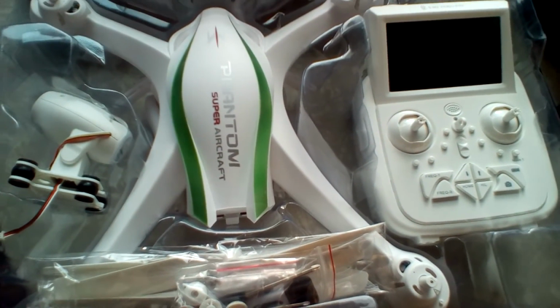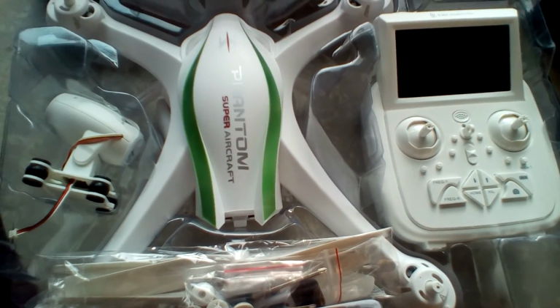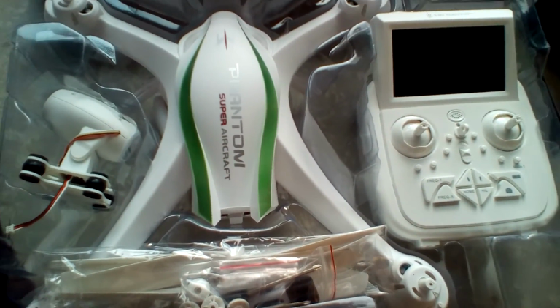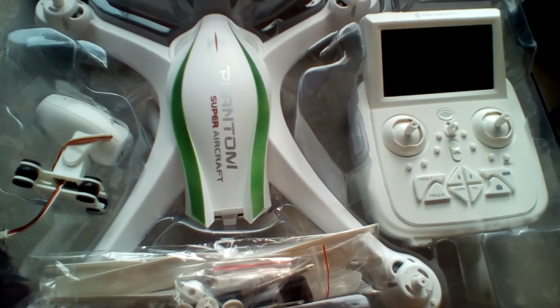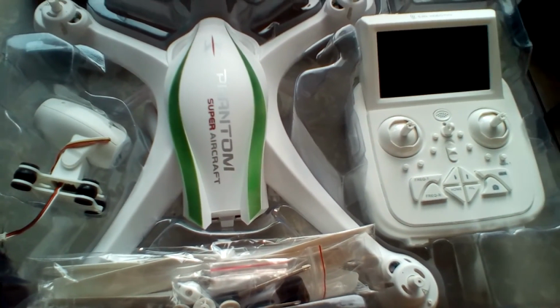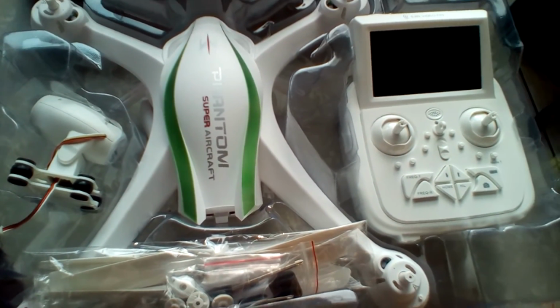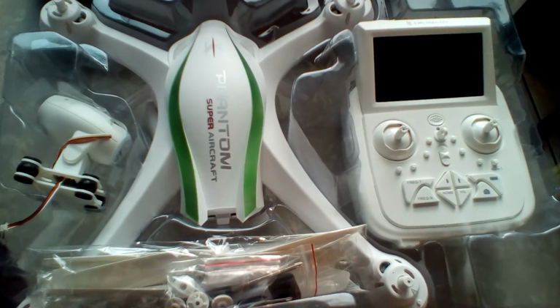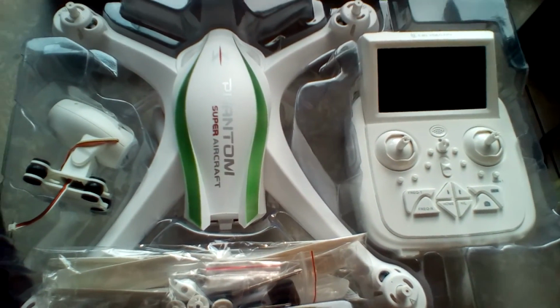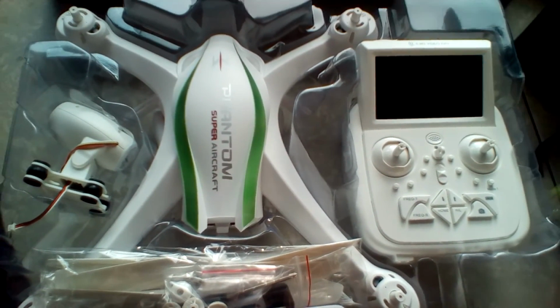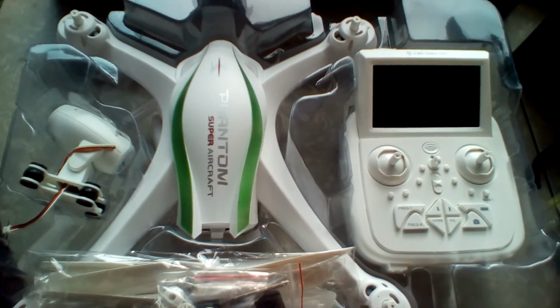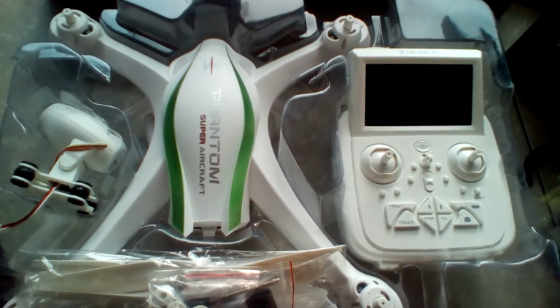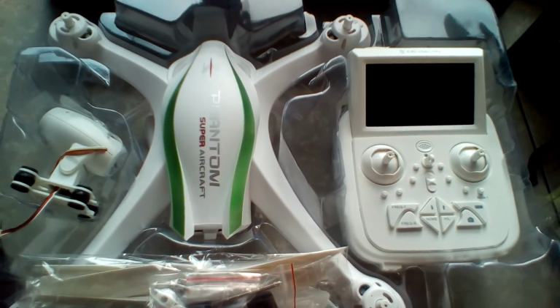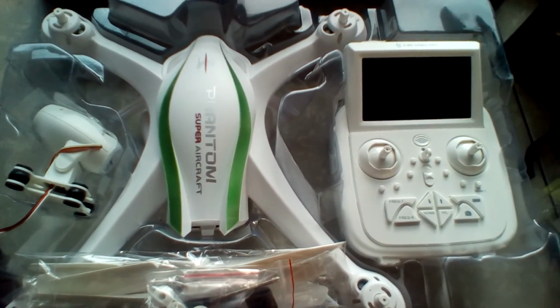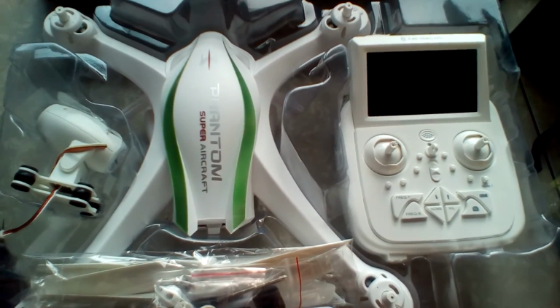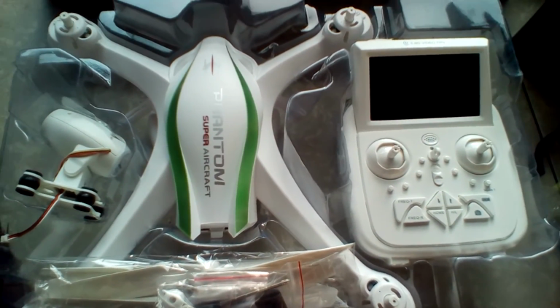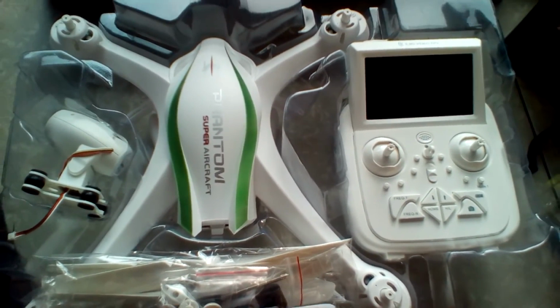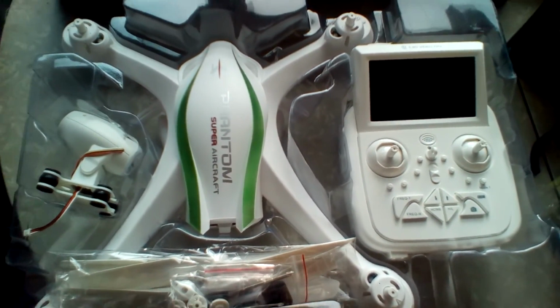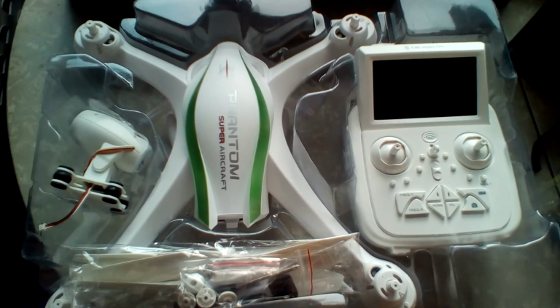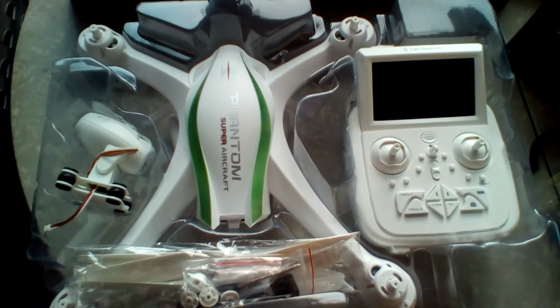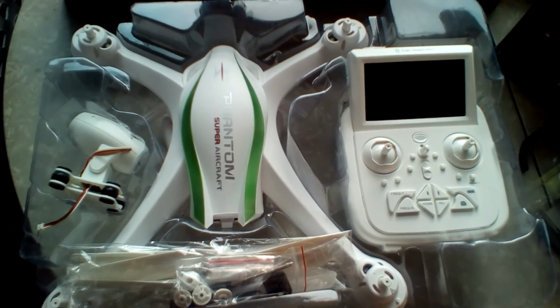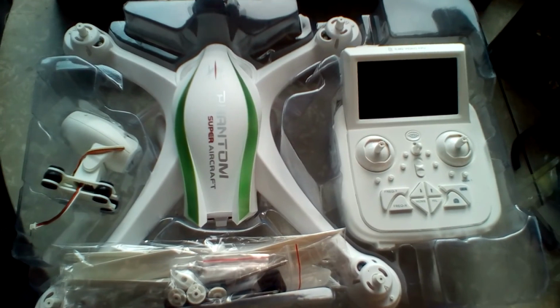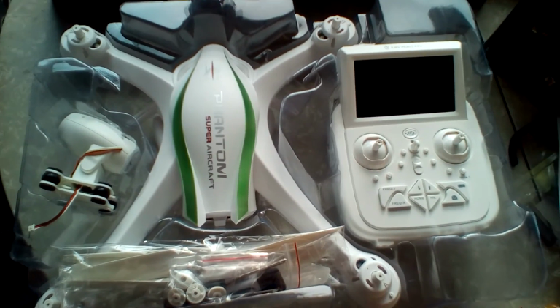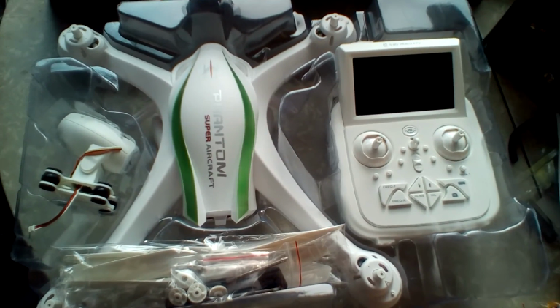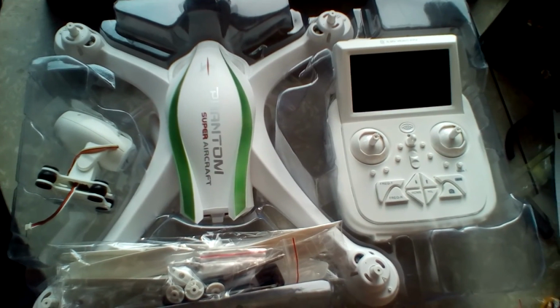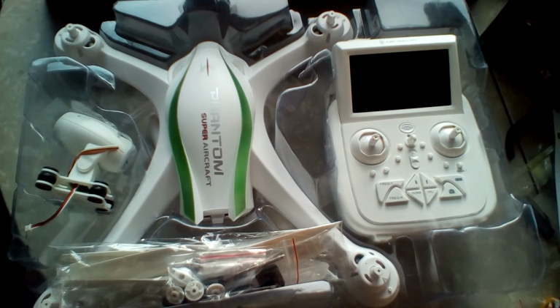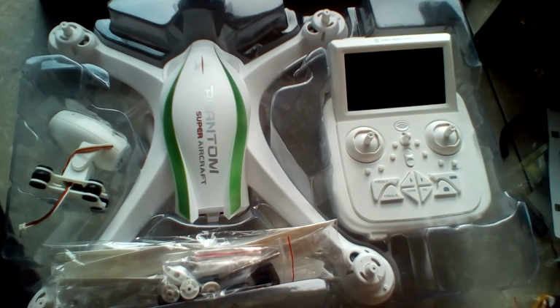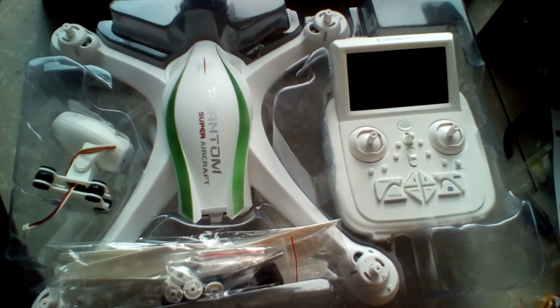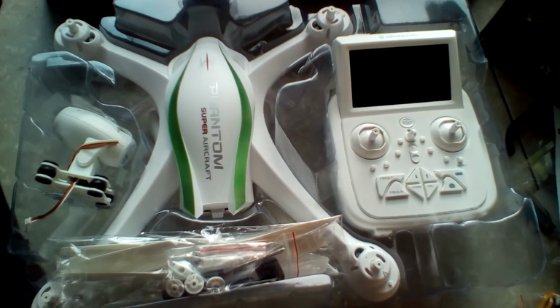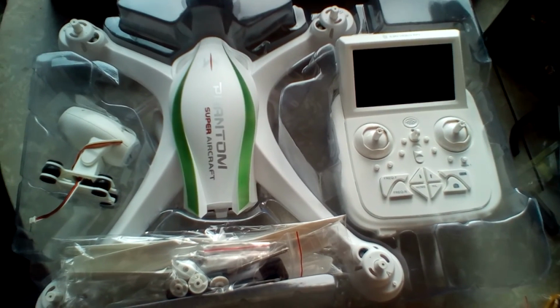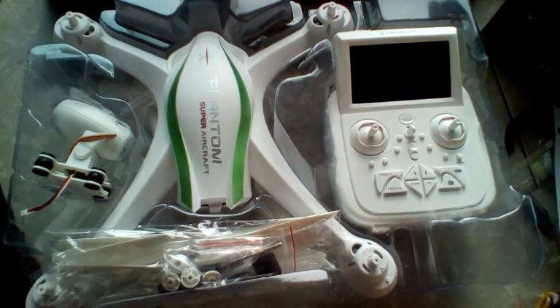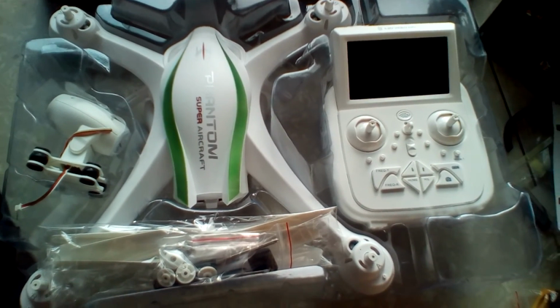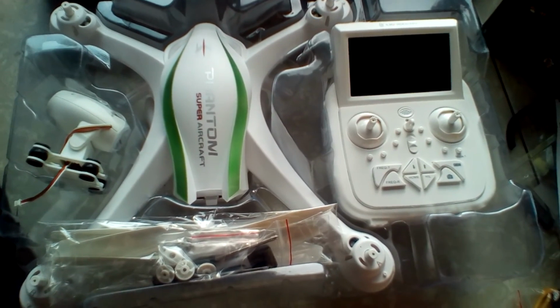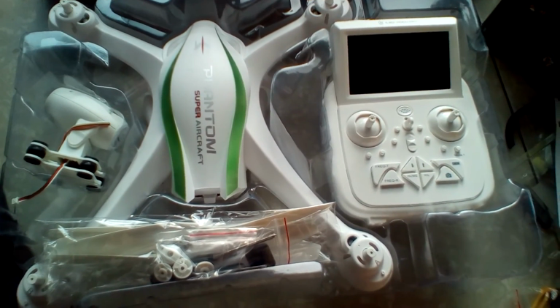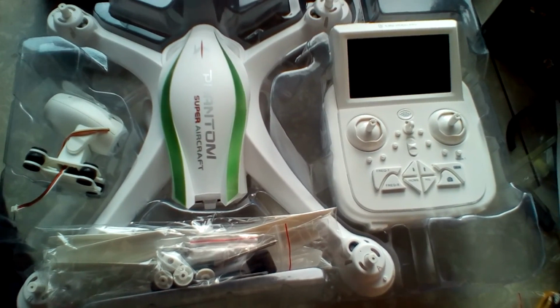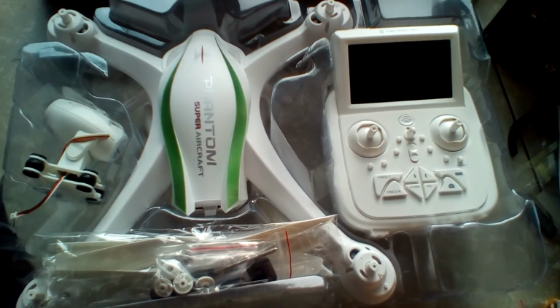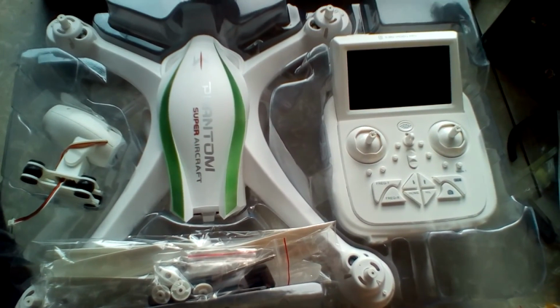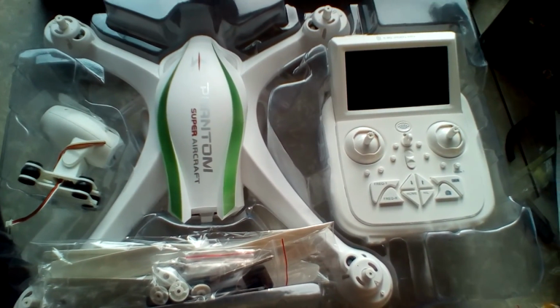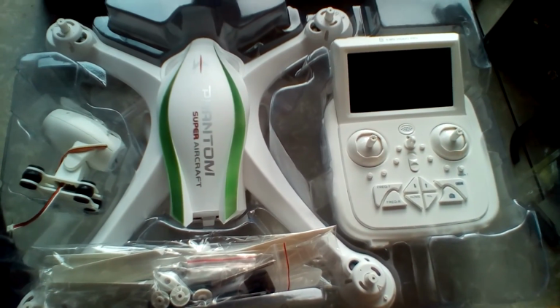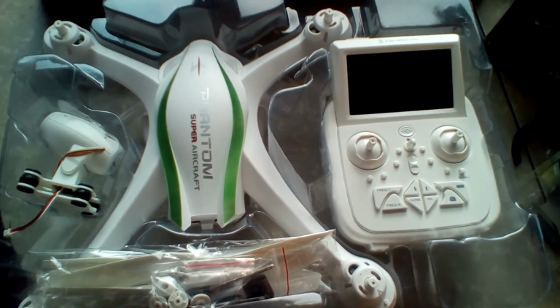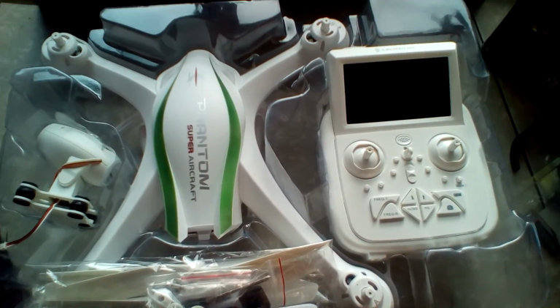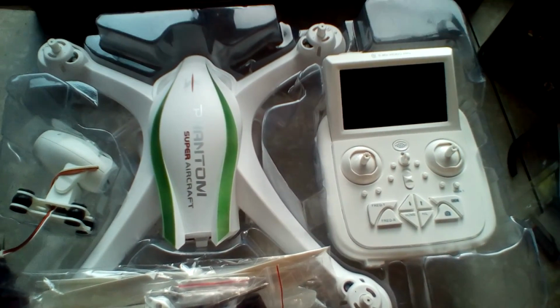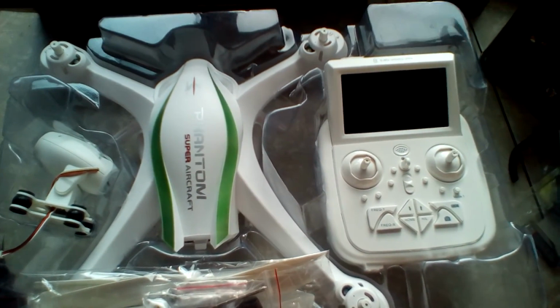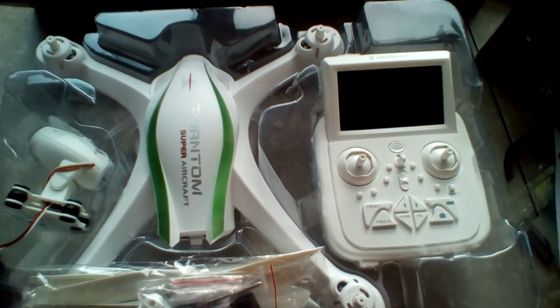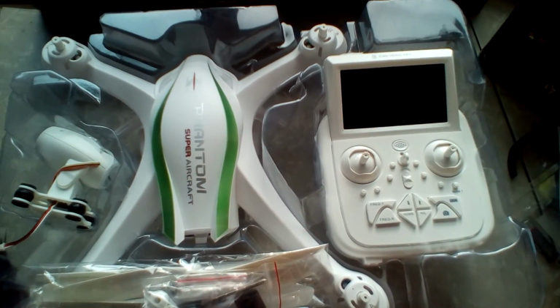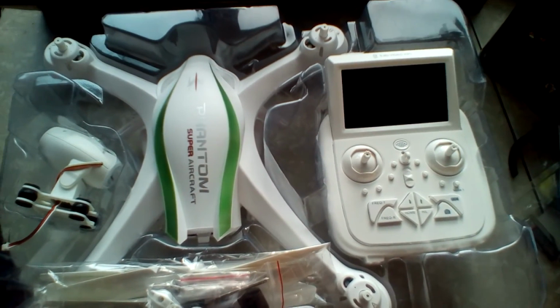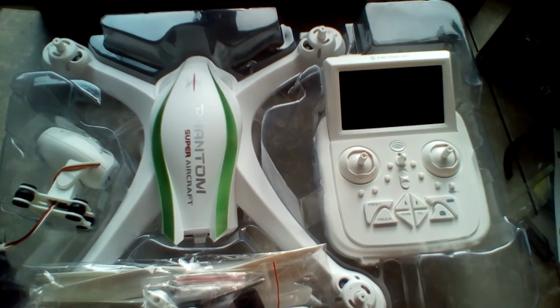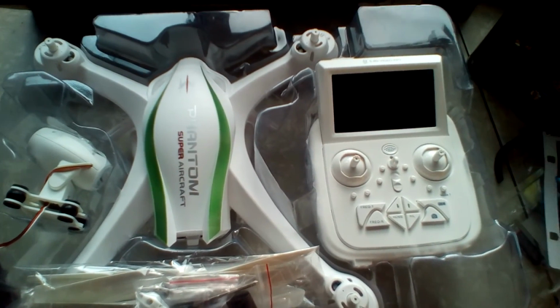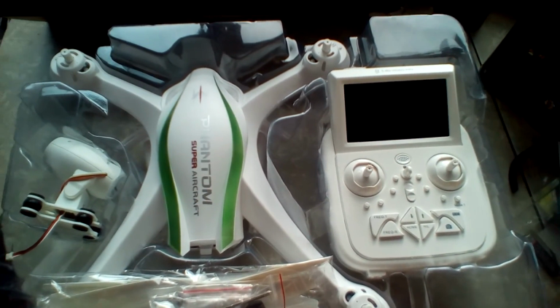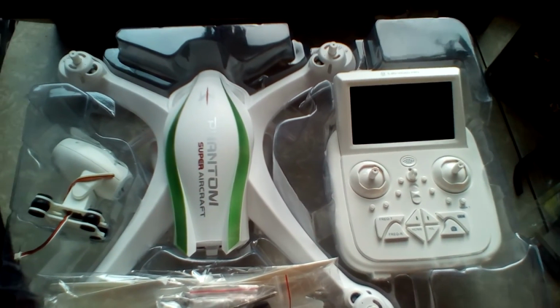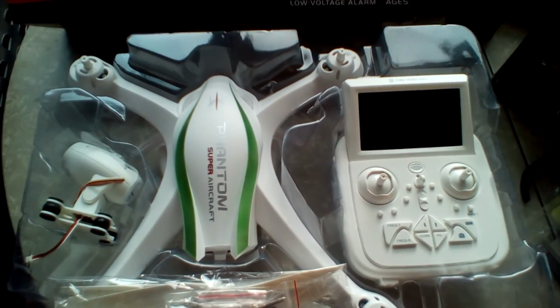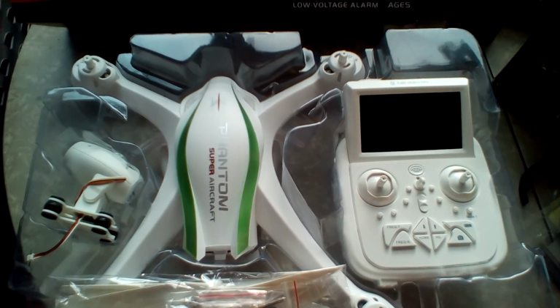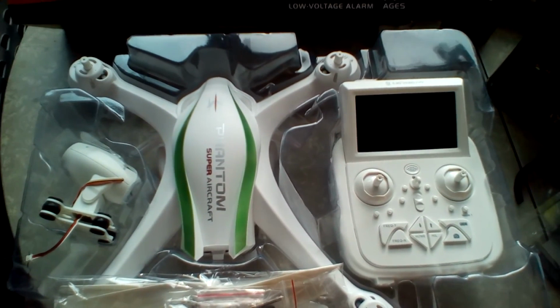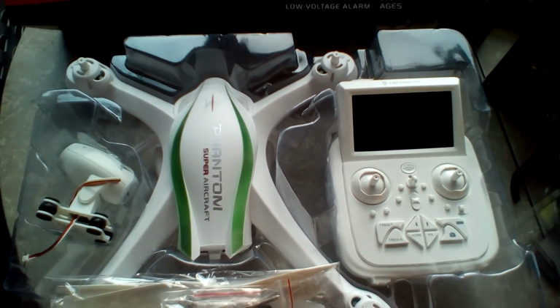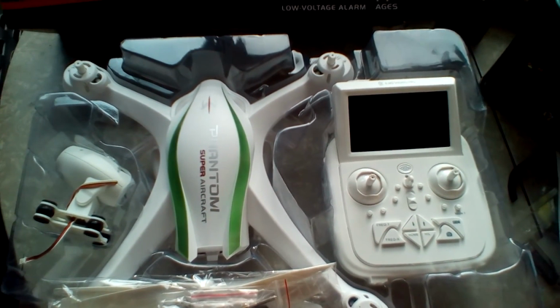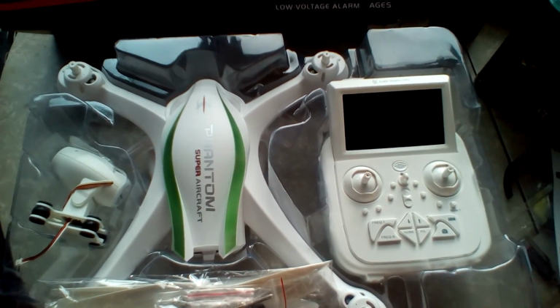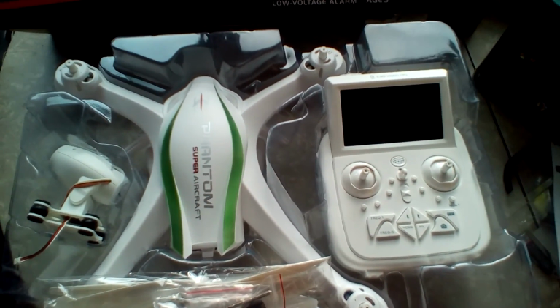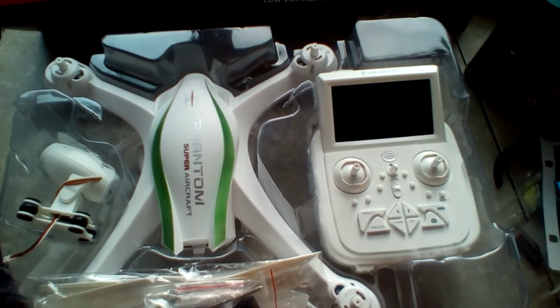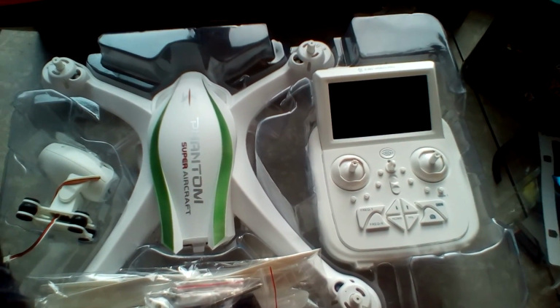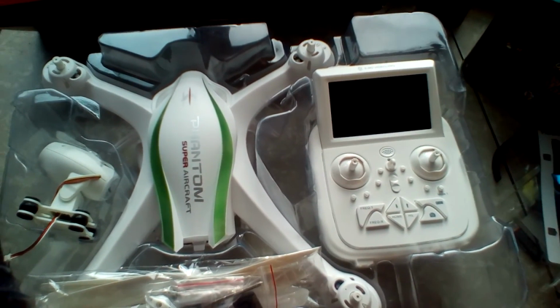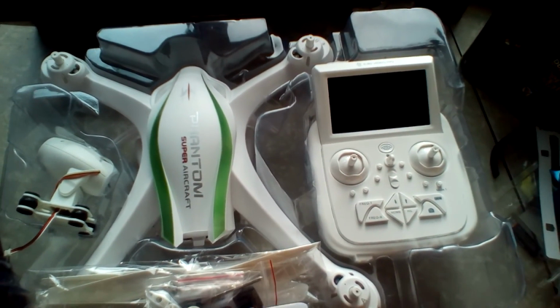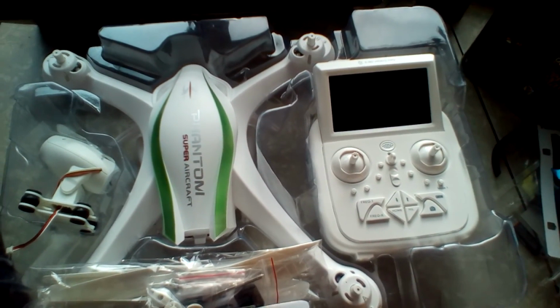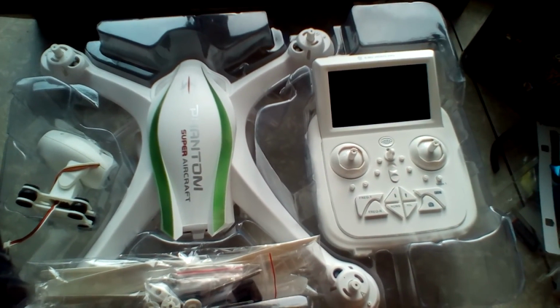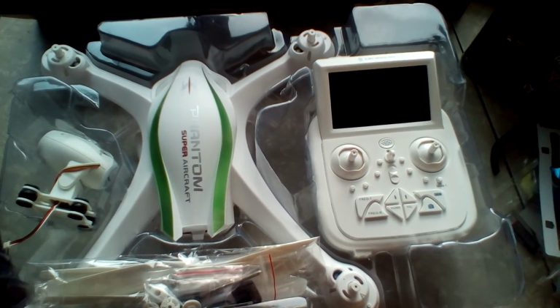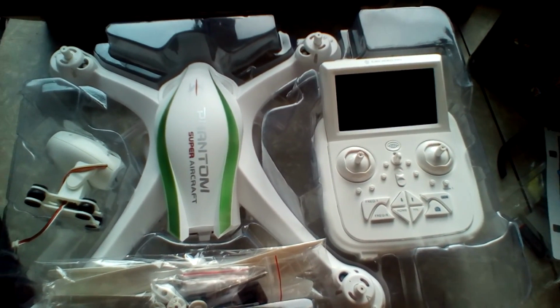This thing has a lot of bells and whistles. I'm very excited to have it, I can't wait to get it in the air. Stay tuned, I'm J-Drone.